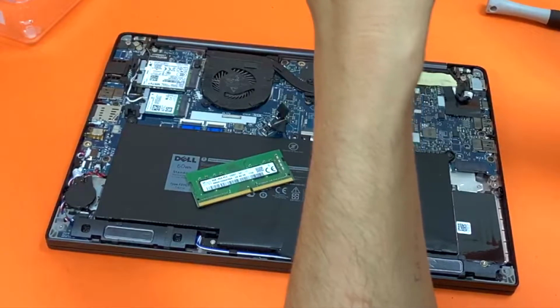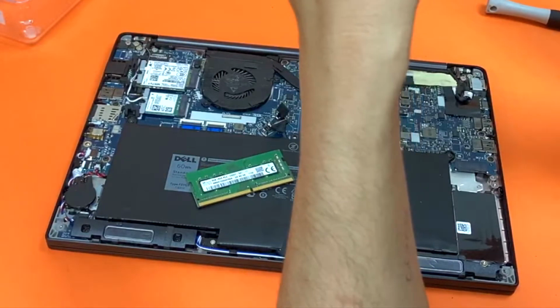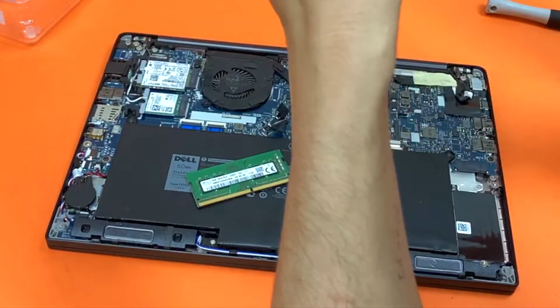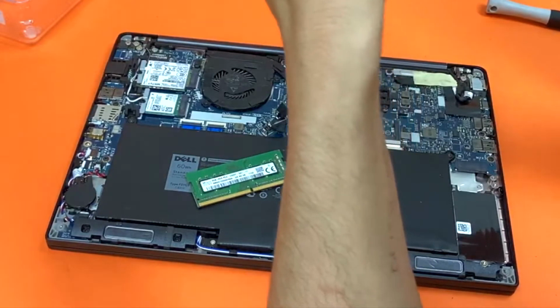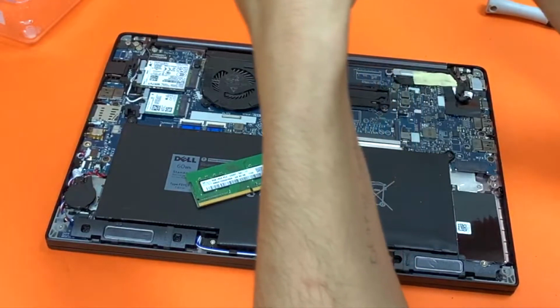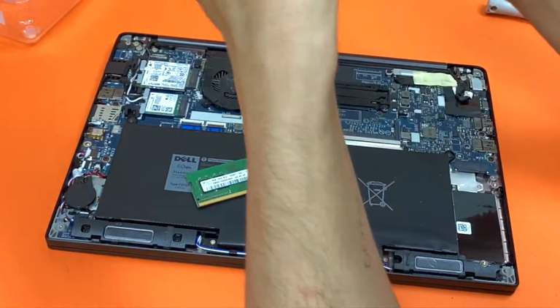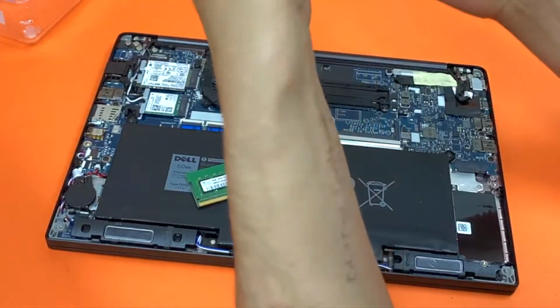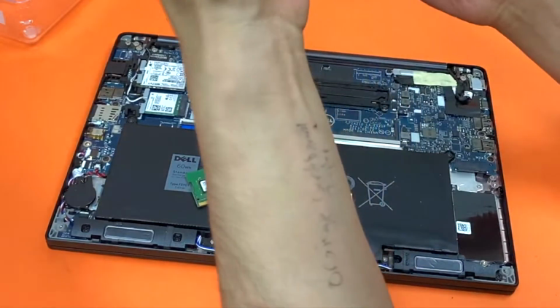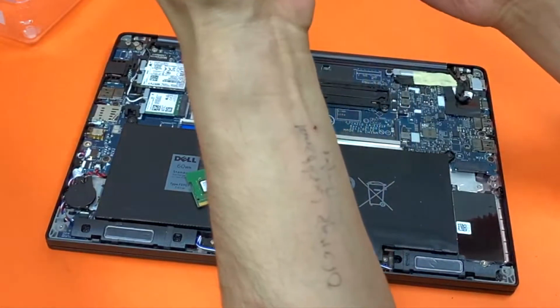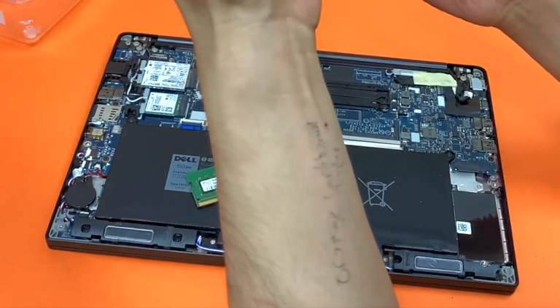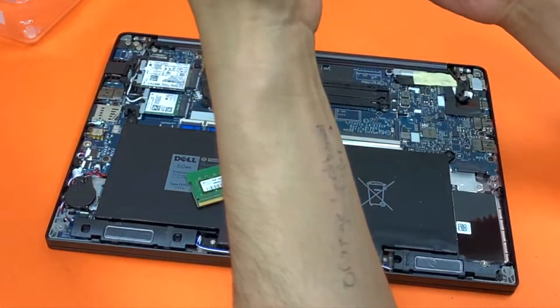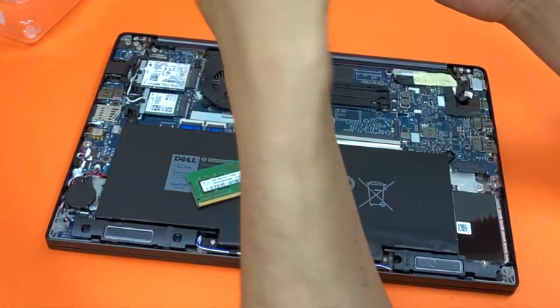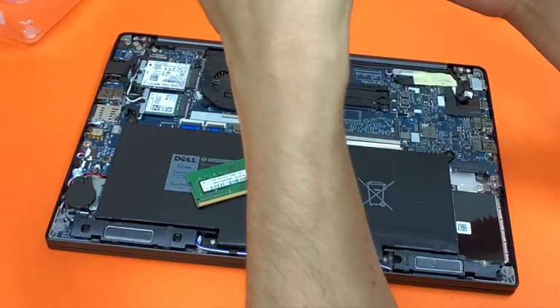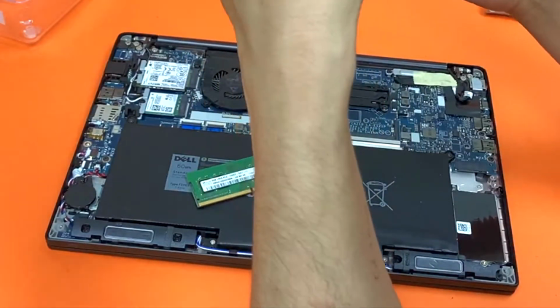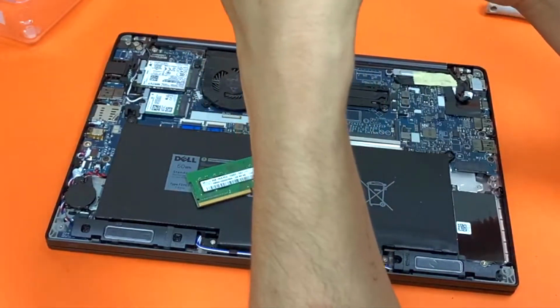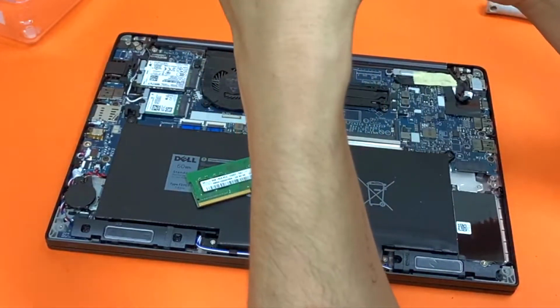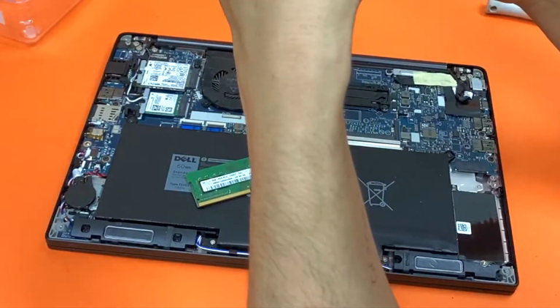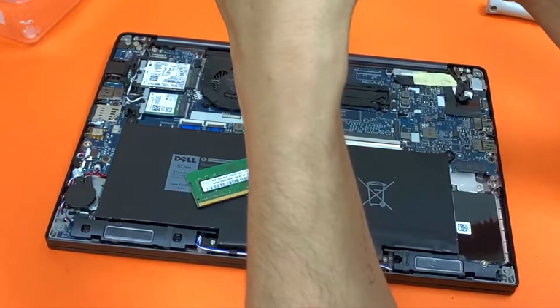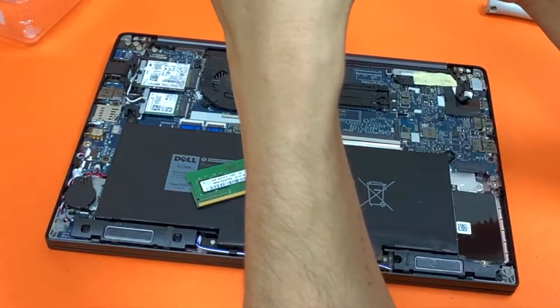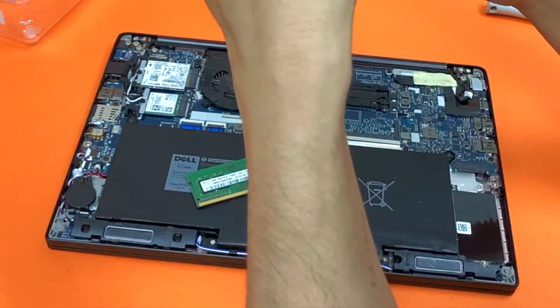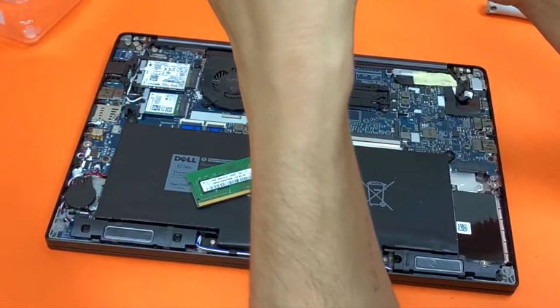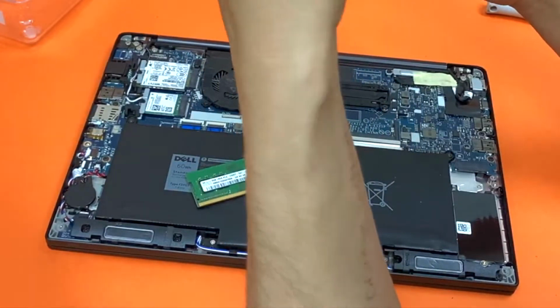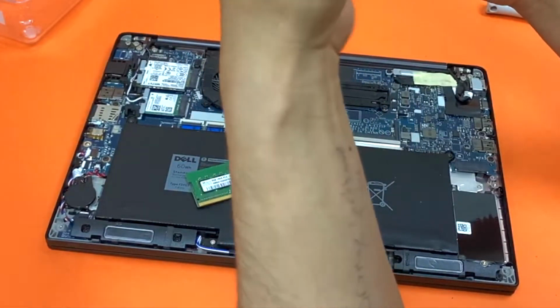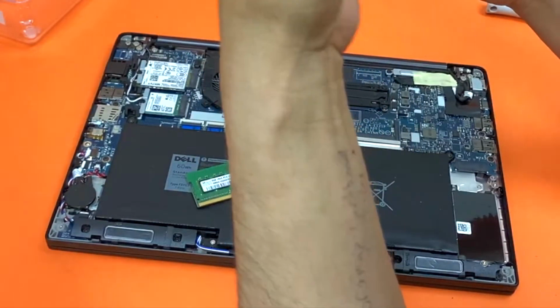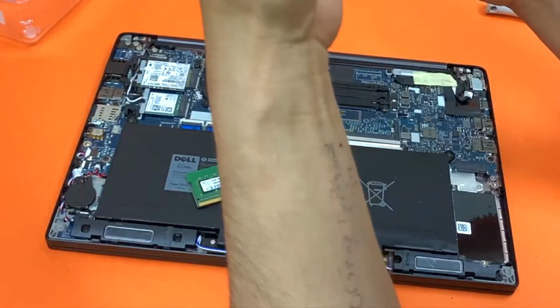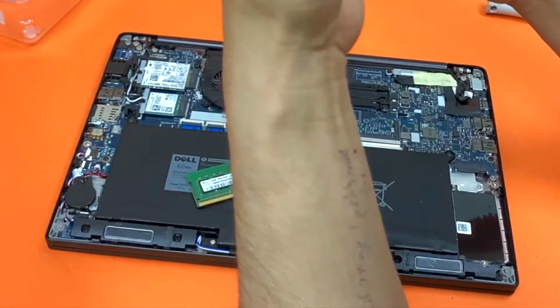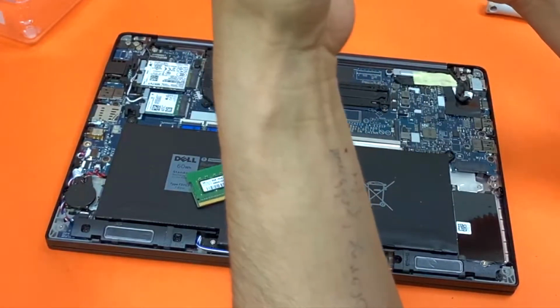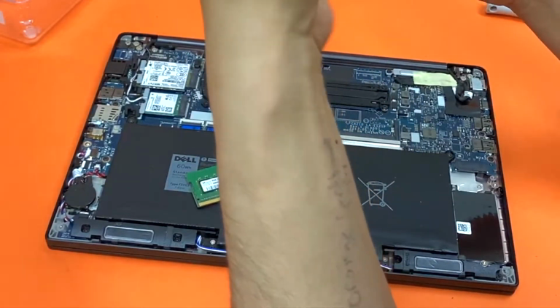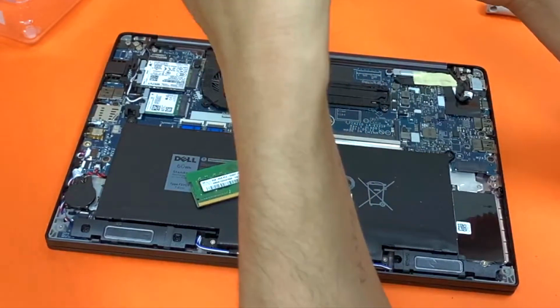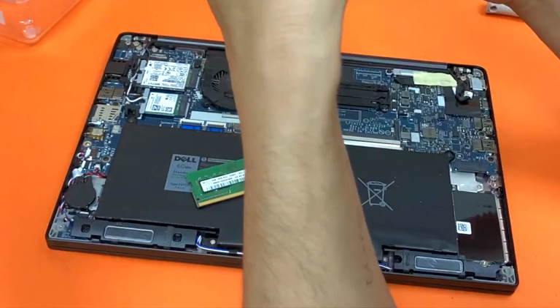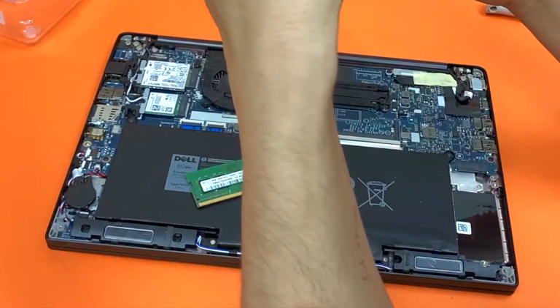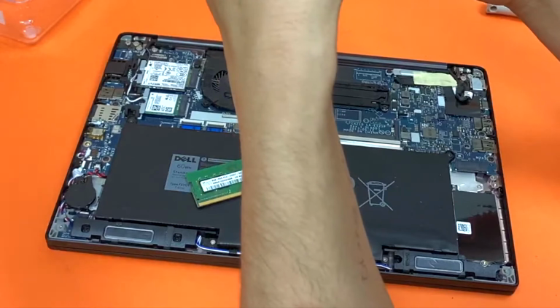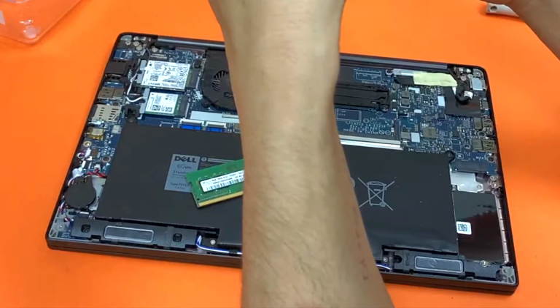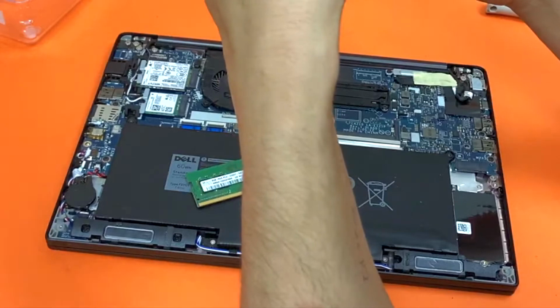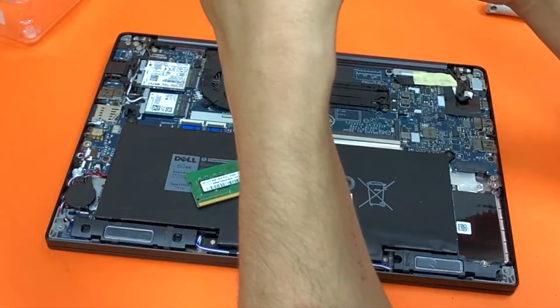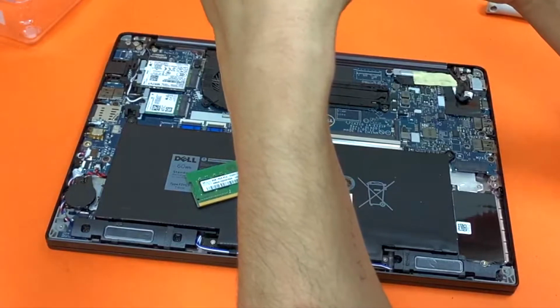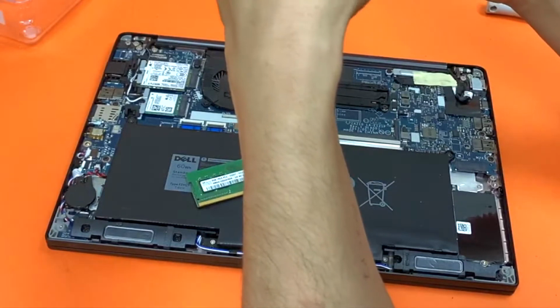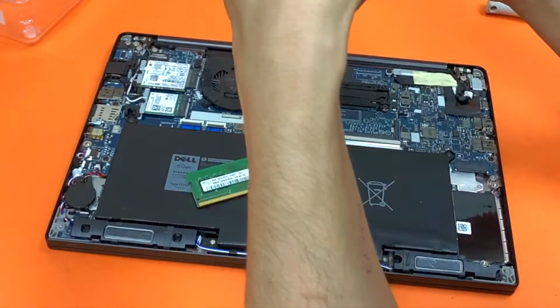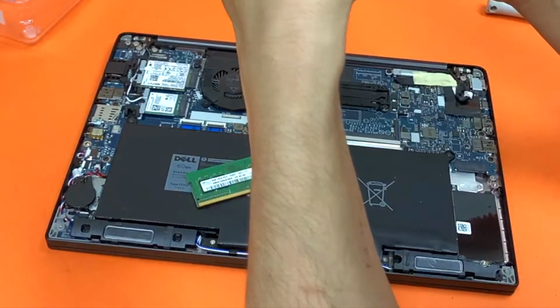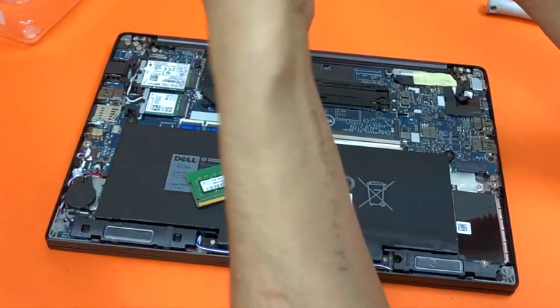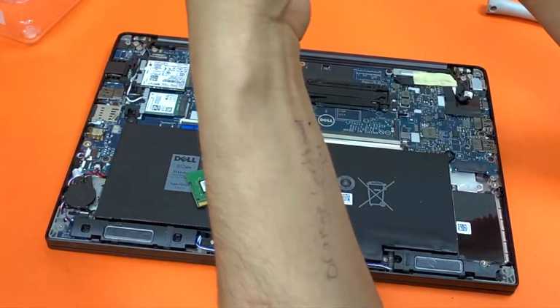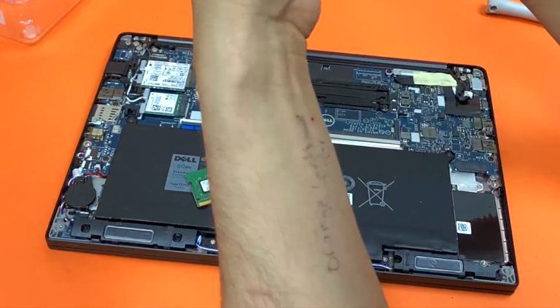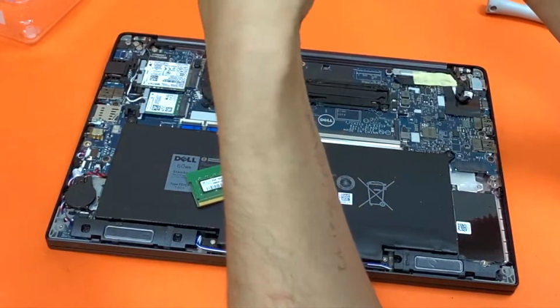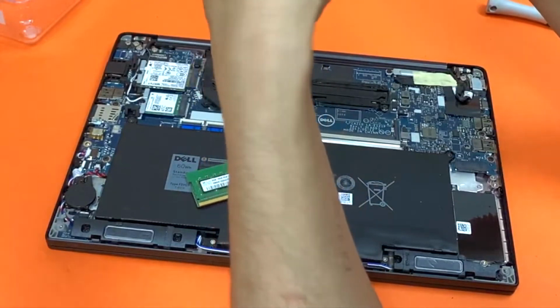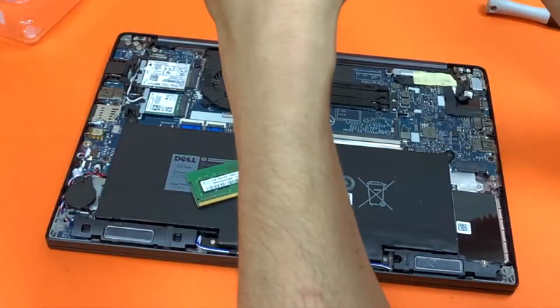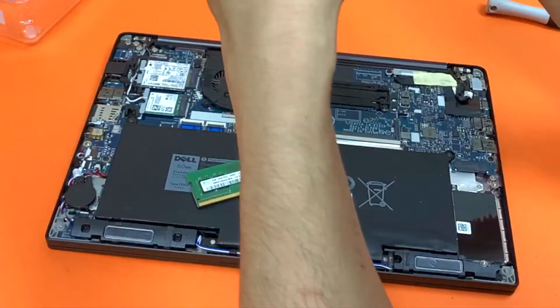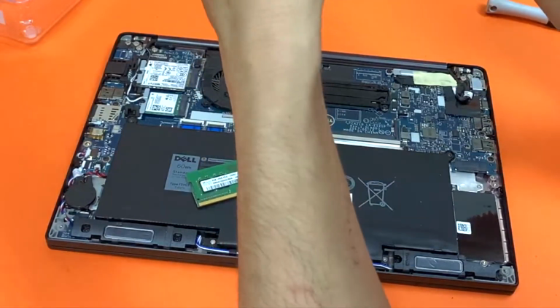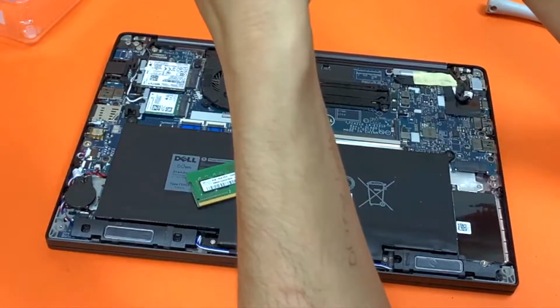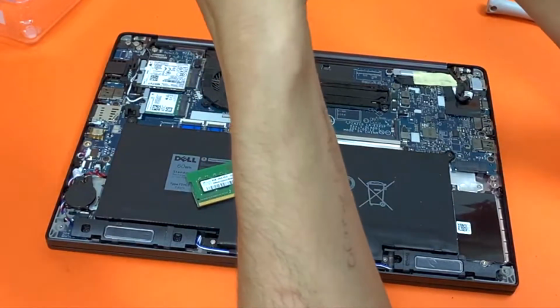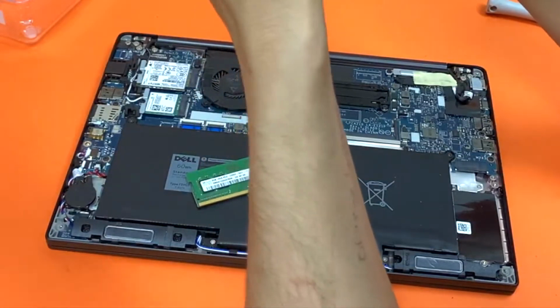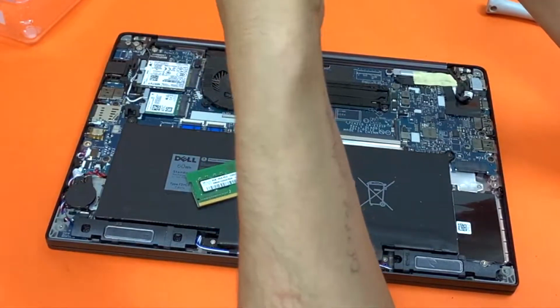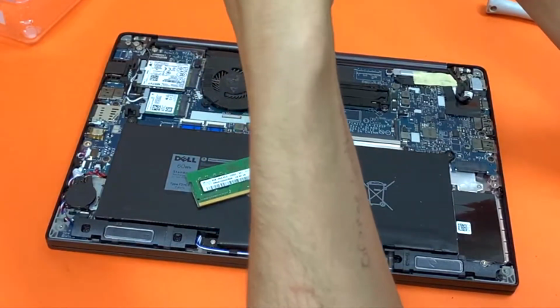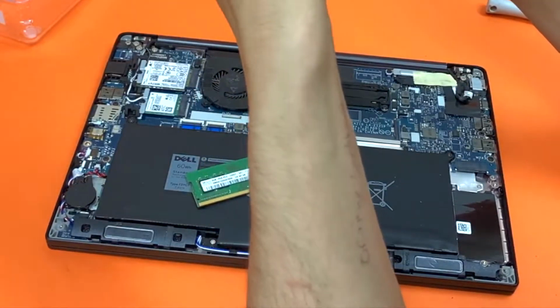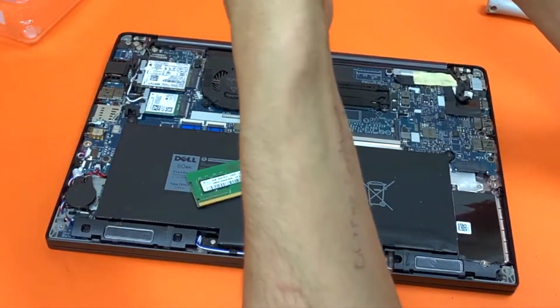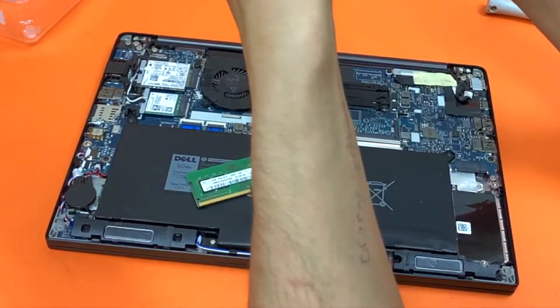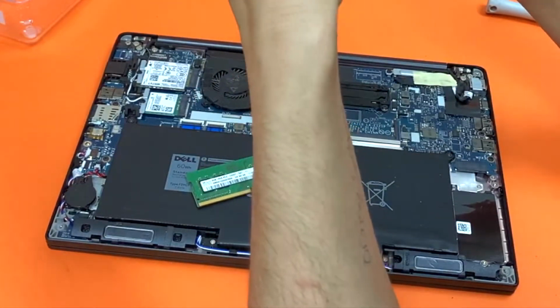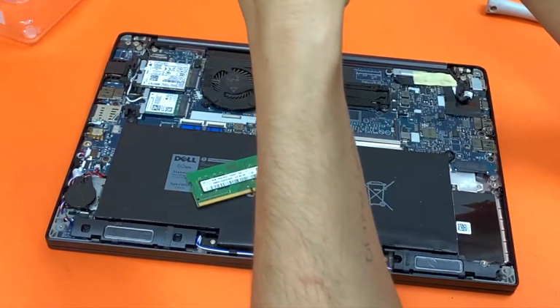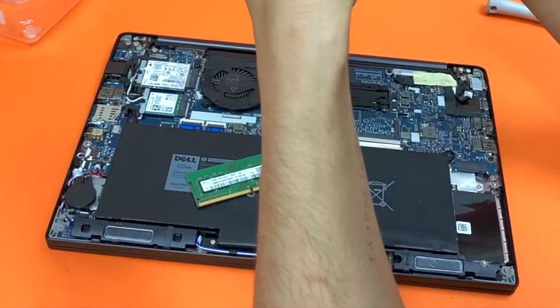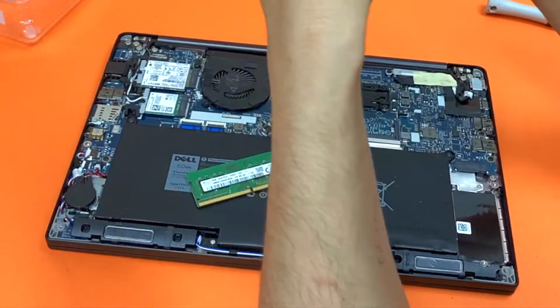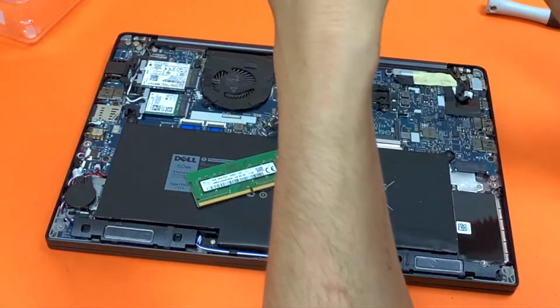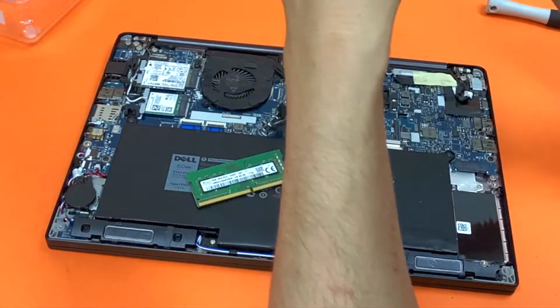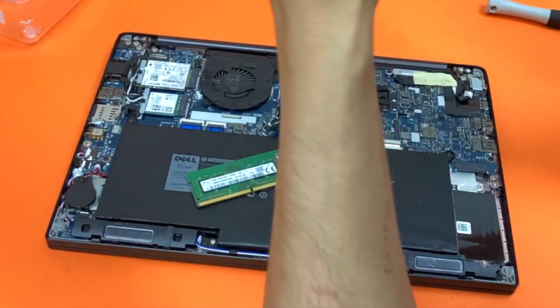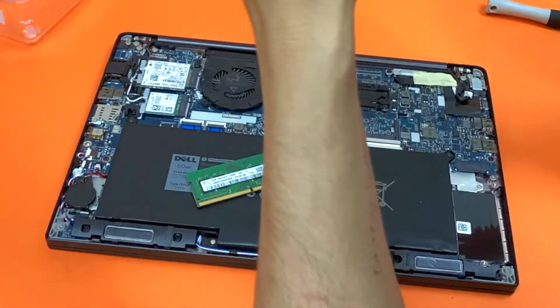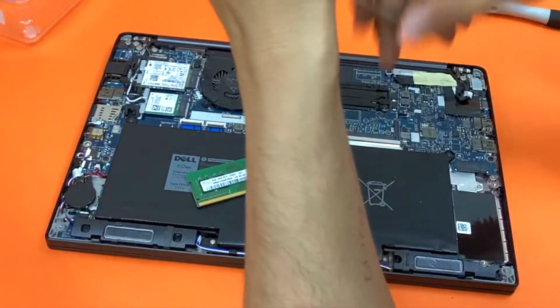Don't get M.2. If you're looking for a good SSD then get NVMe. It's something similar but it's much faster.